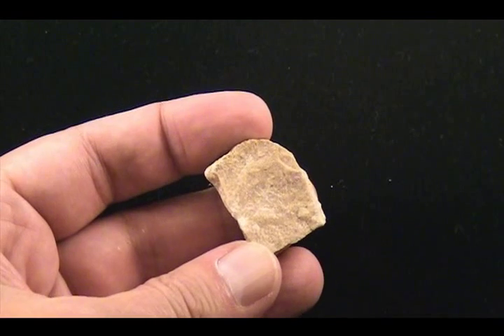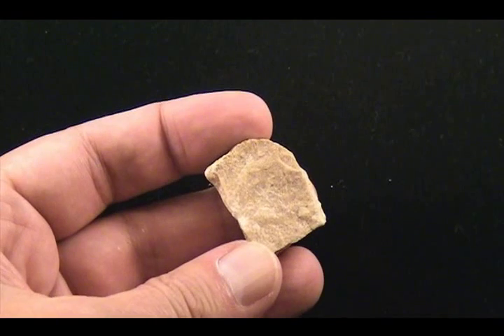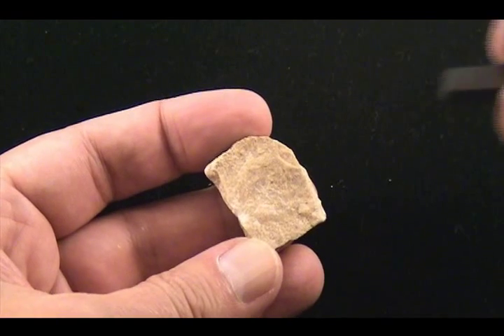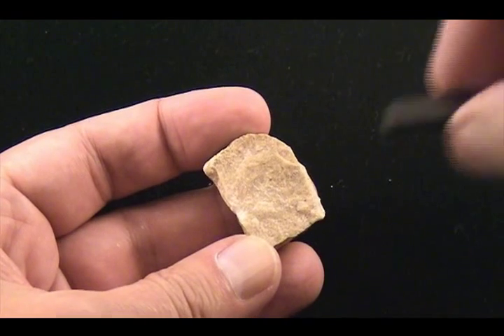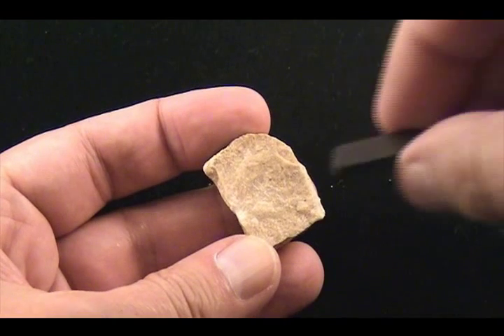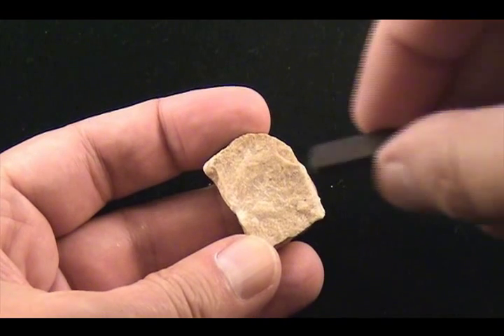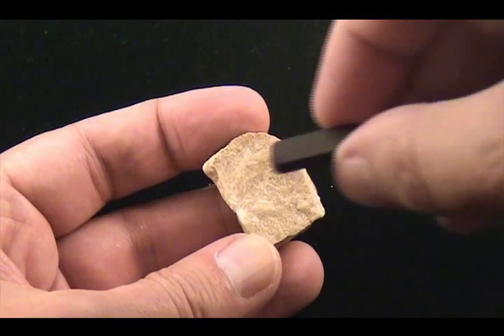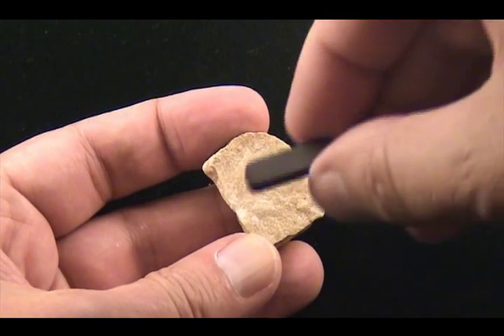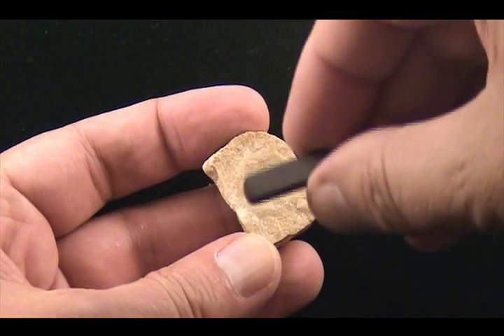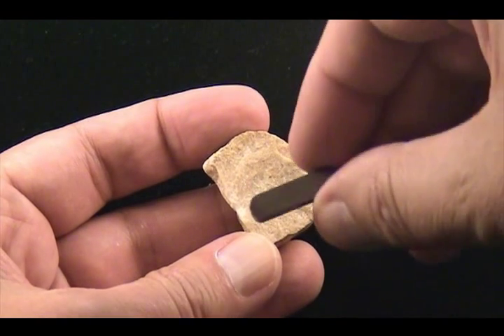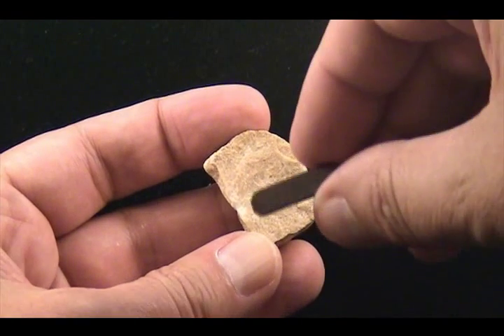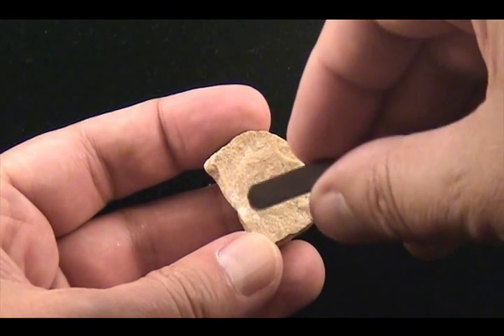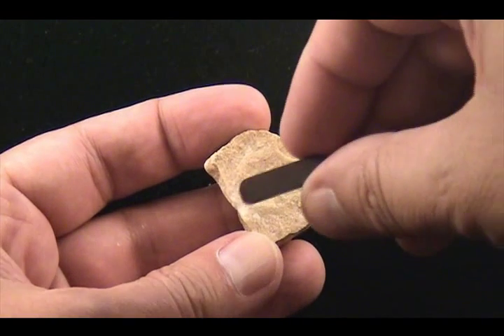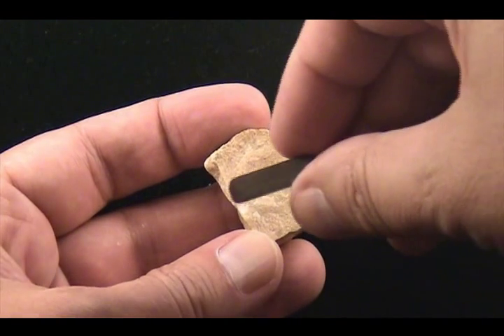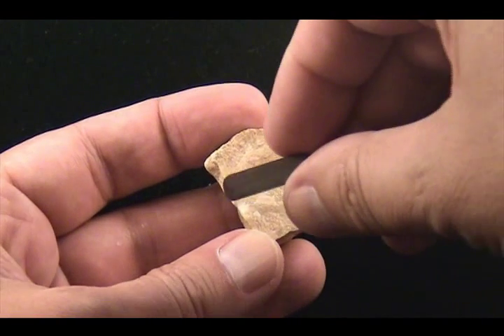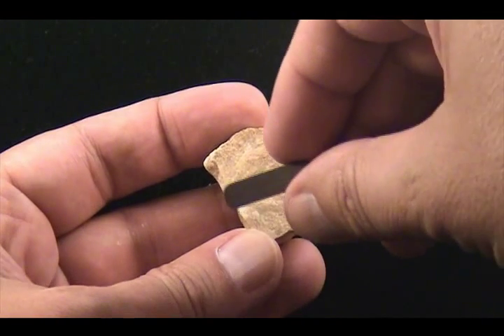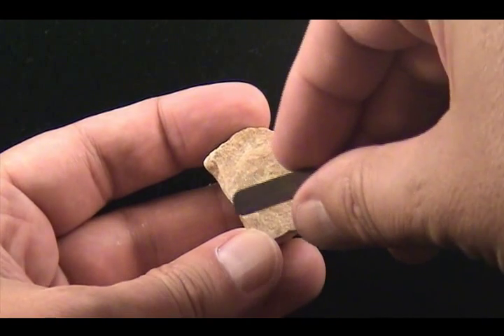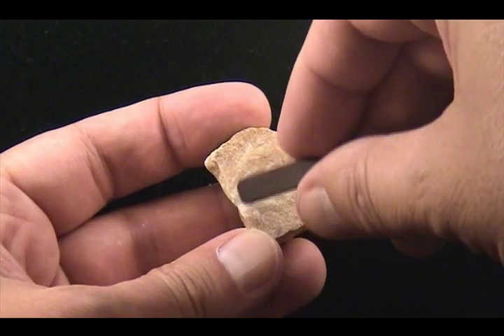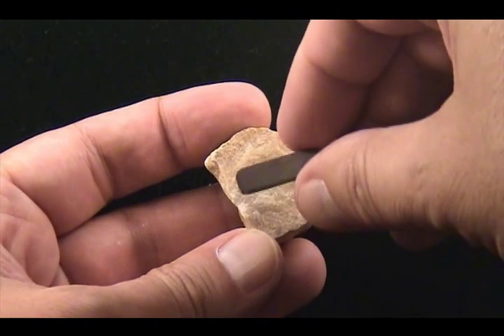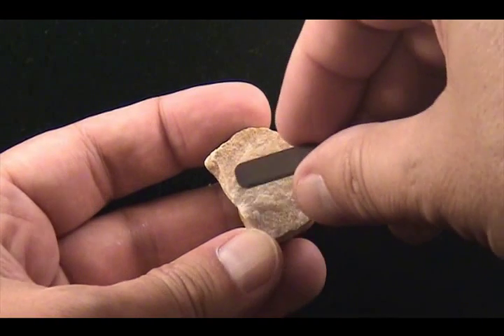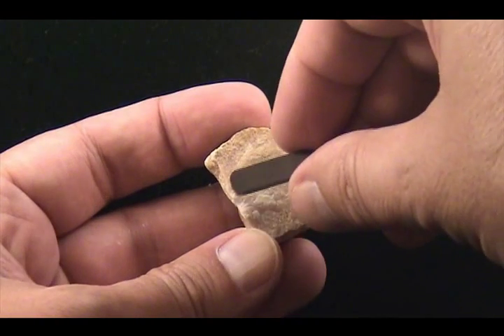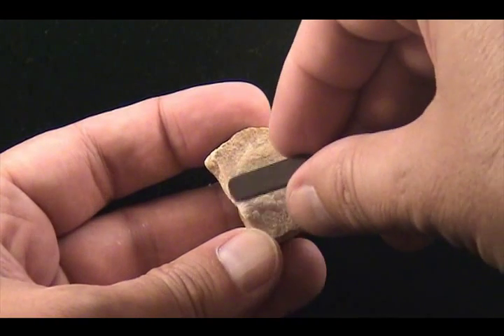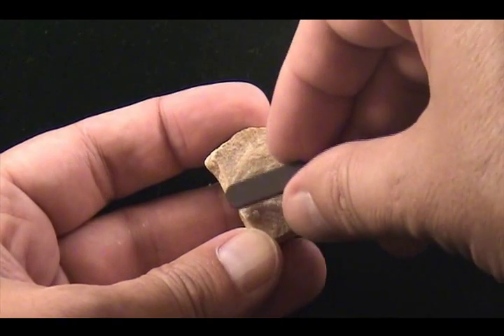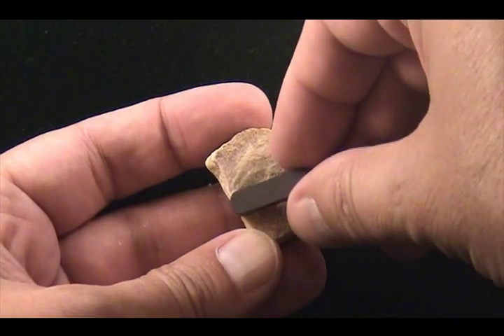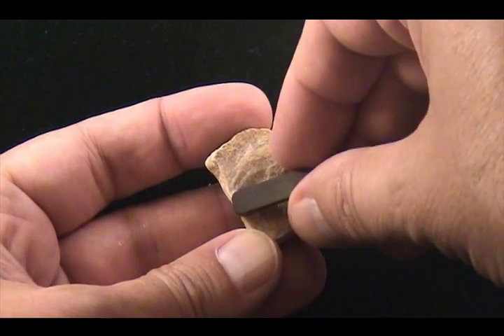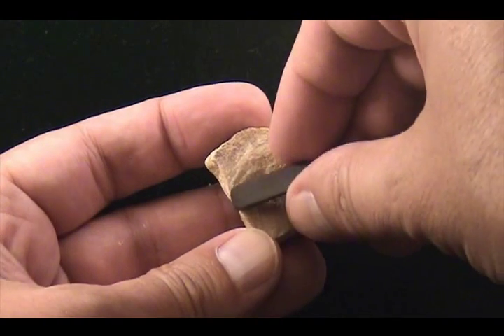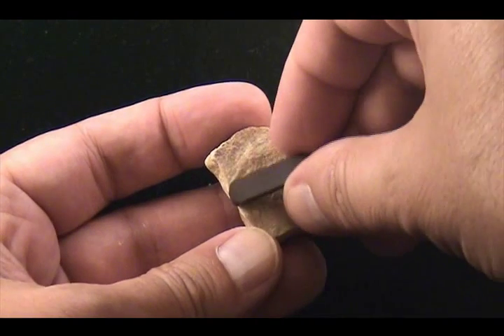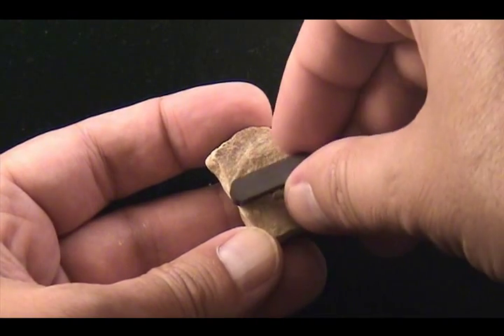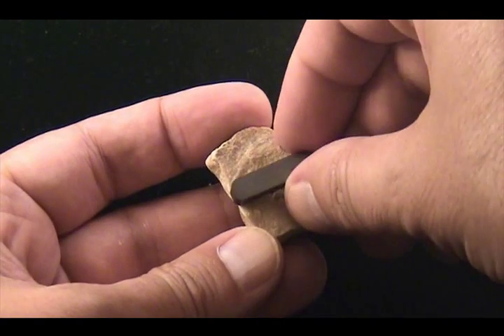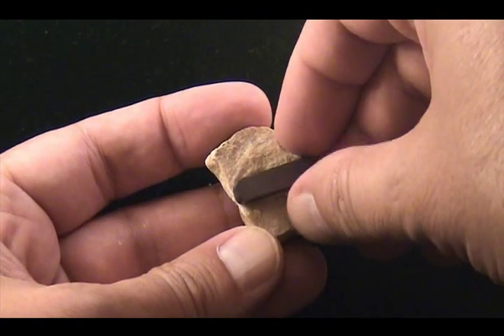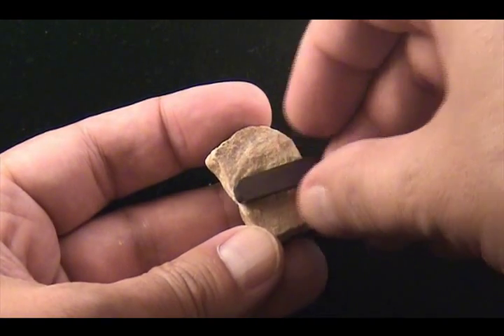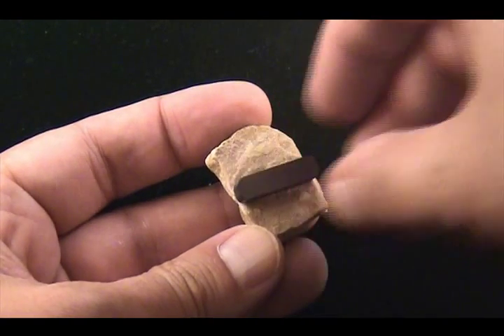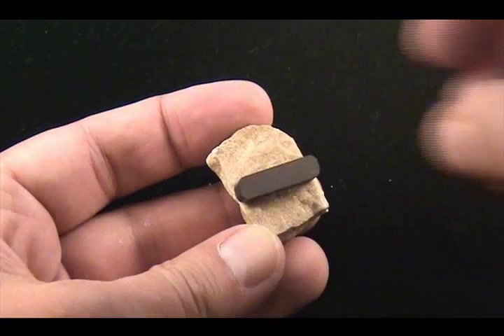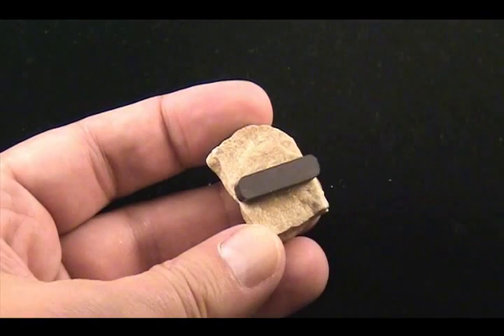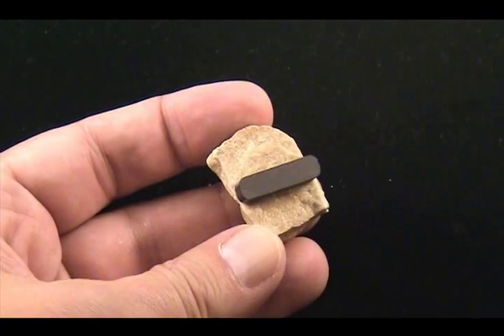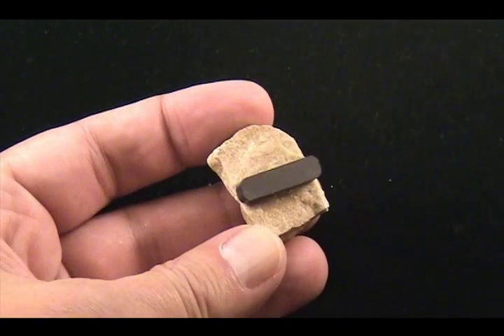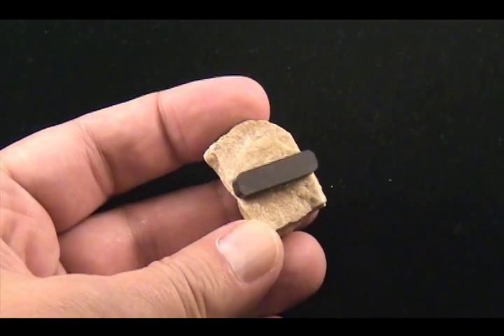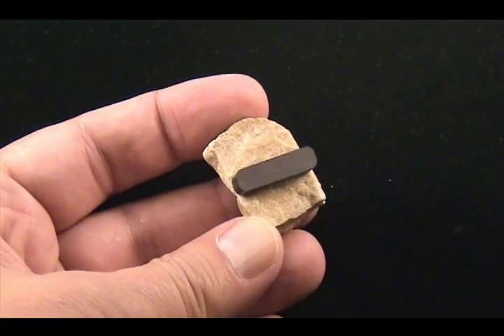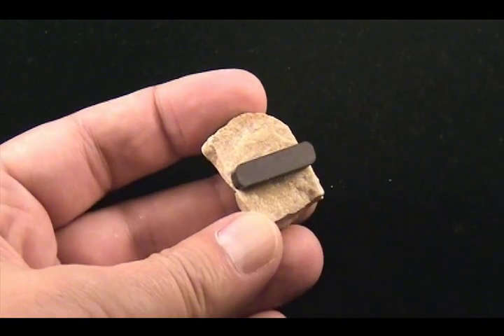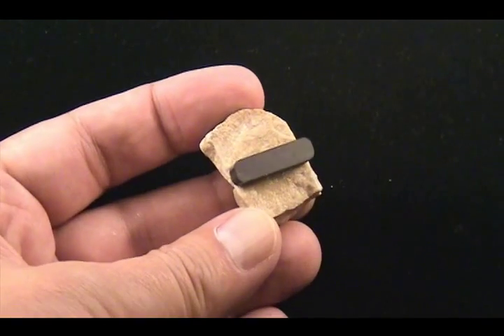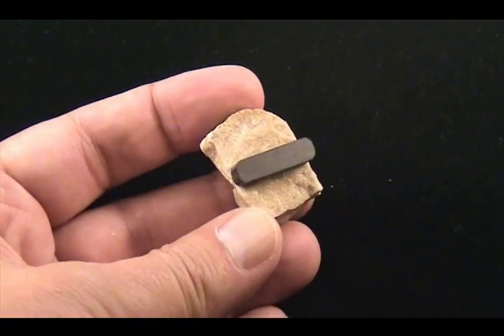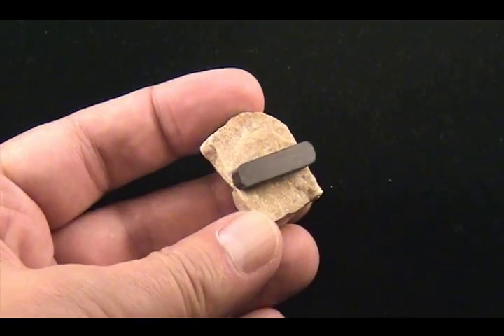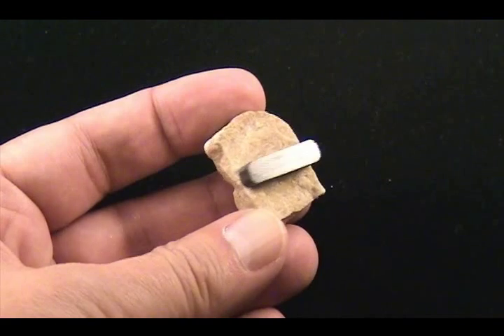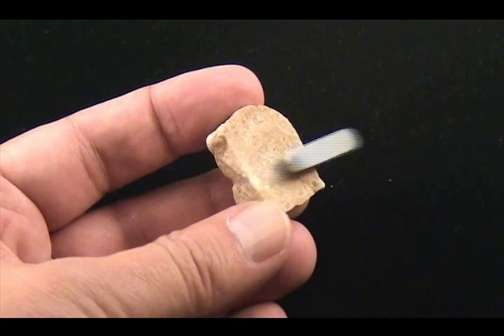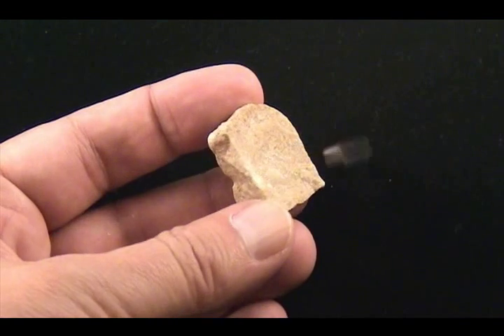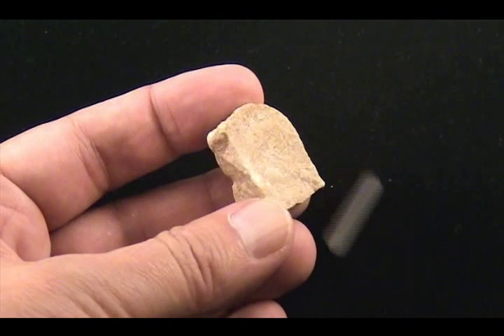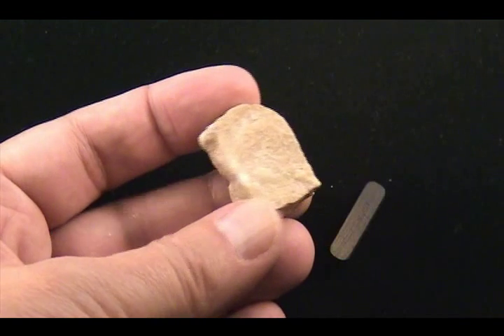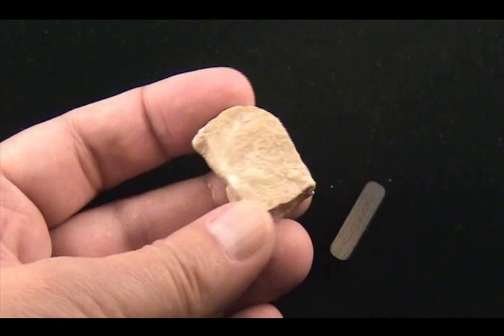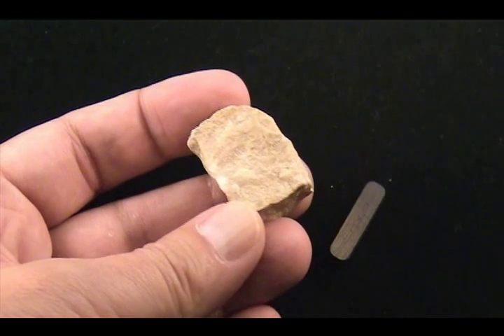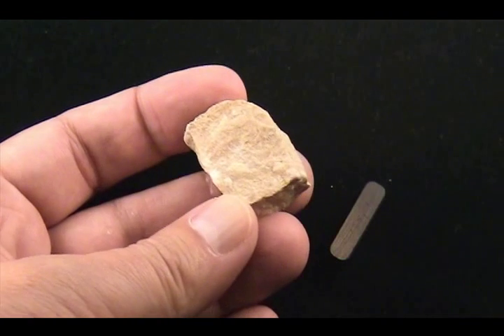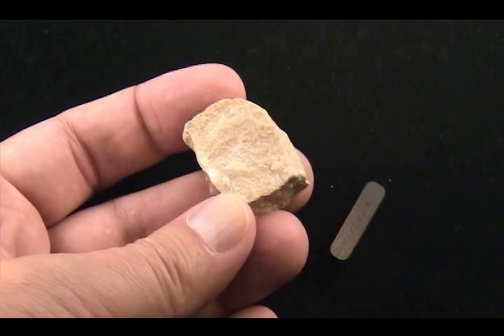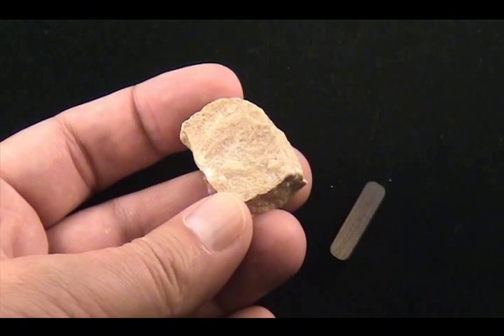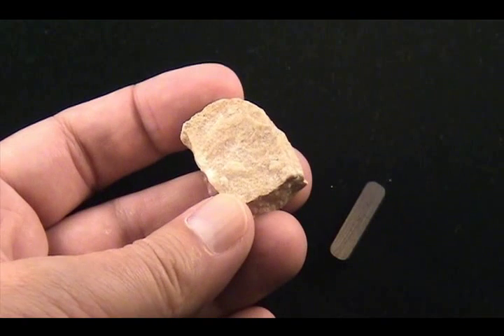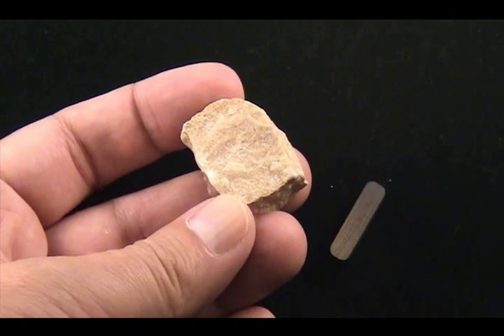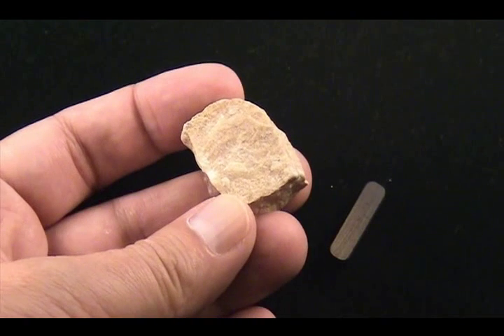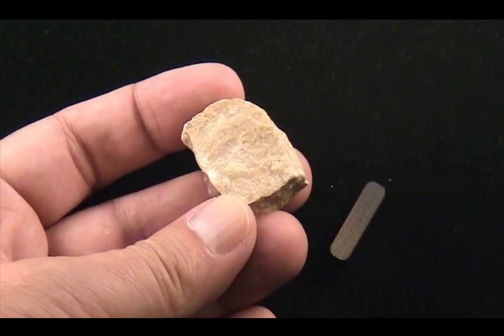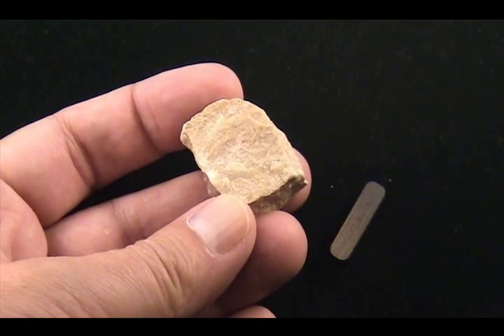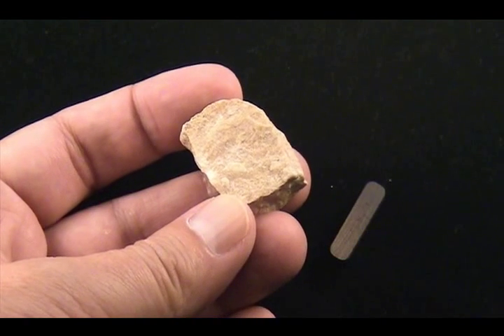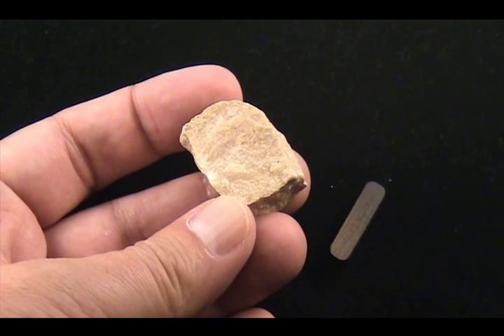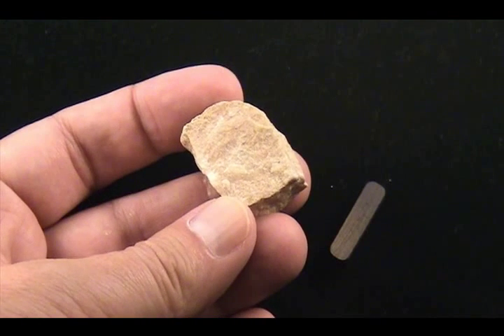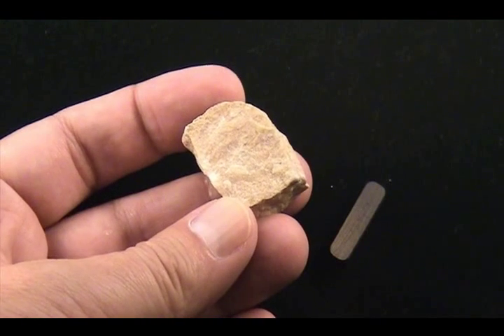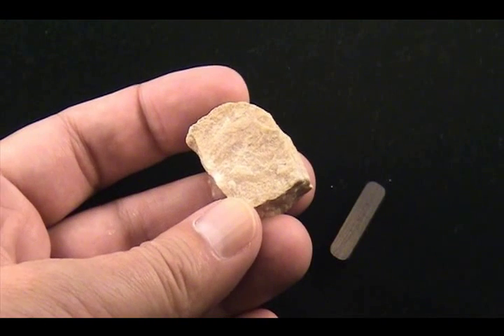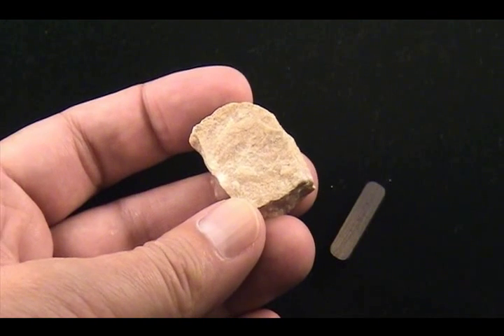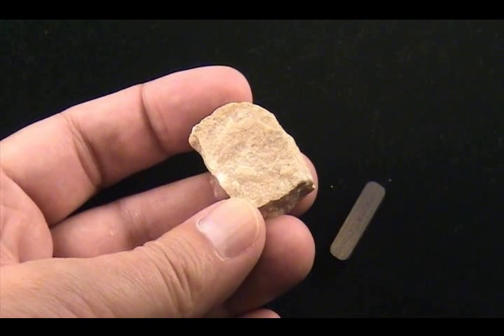It's obvious this specimen is not metallic, but let's try the magnet on it to see if it's magnetic. If it falls off, it's not magnetic.